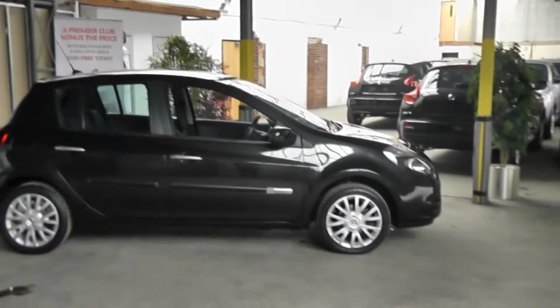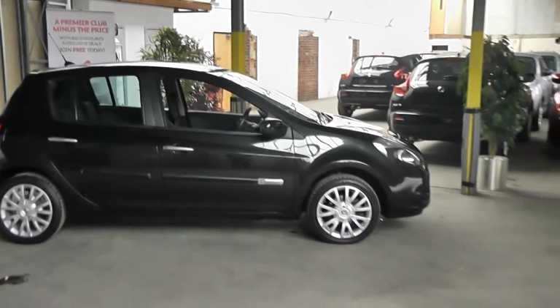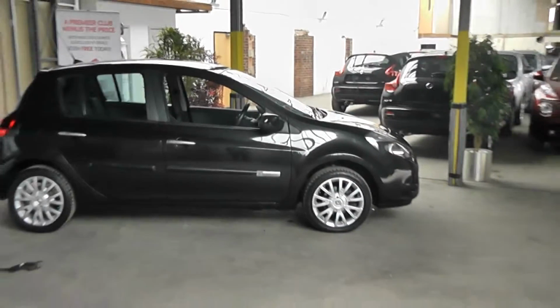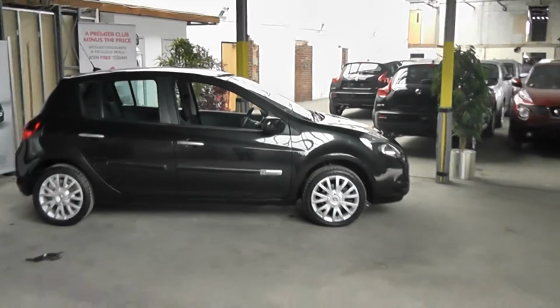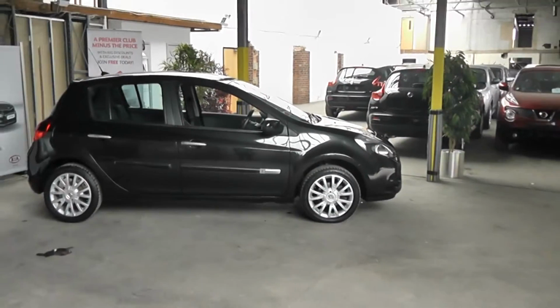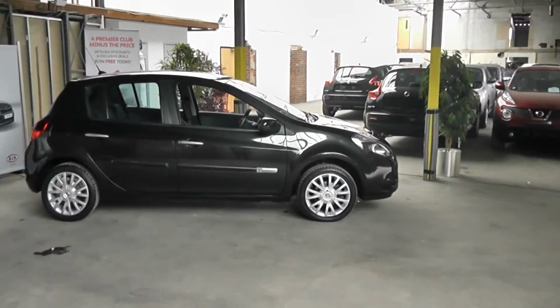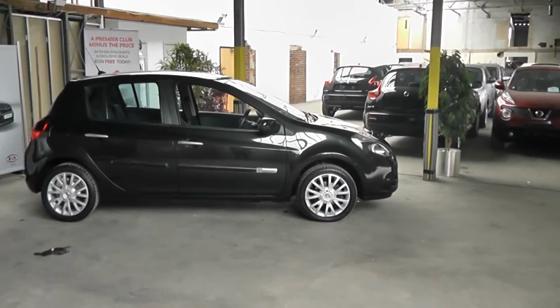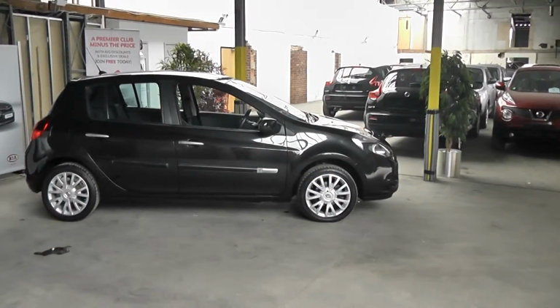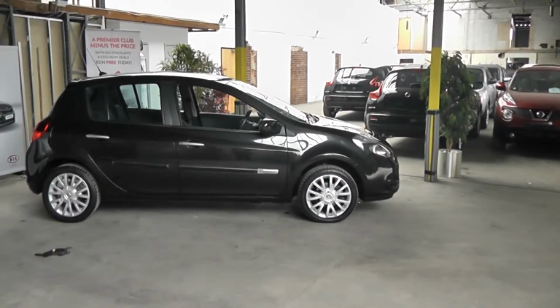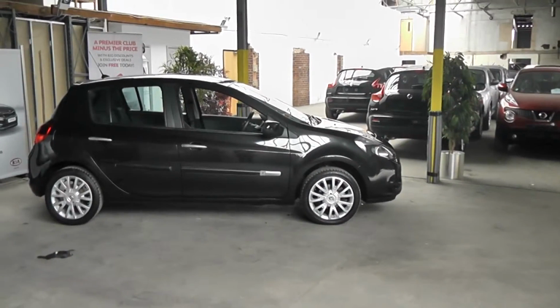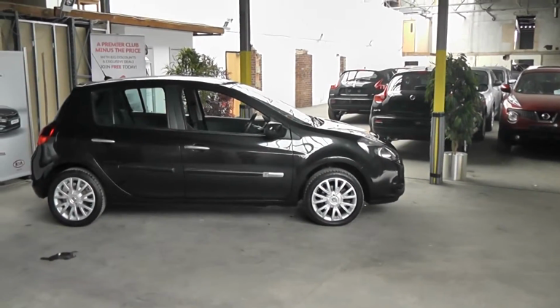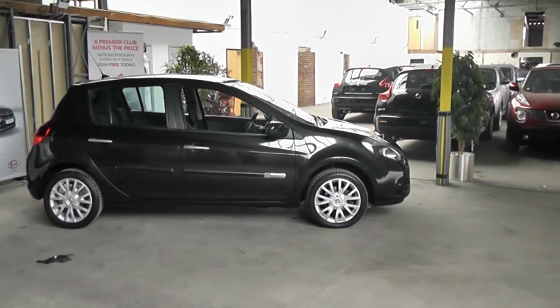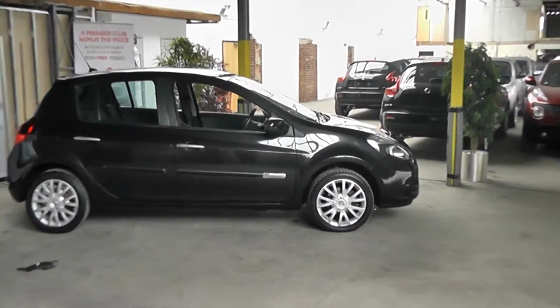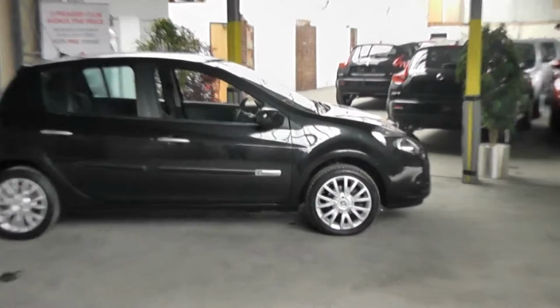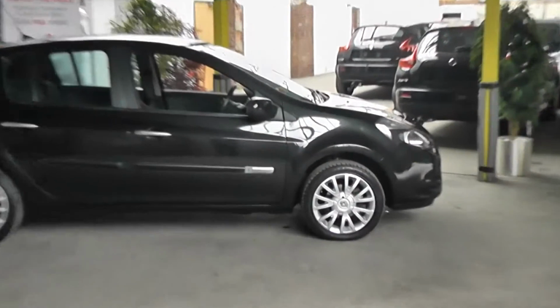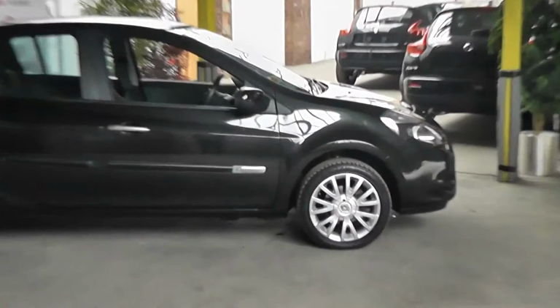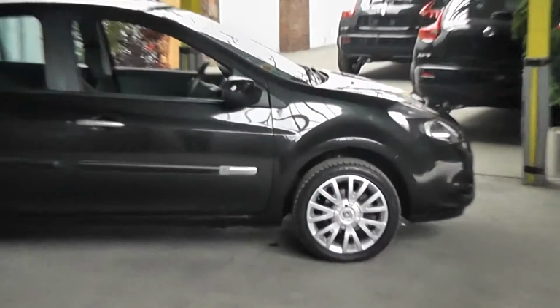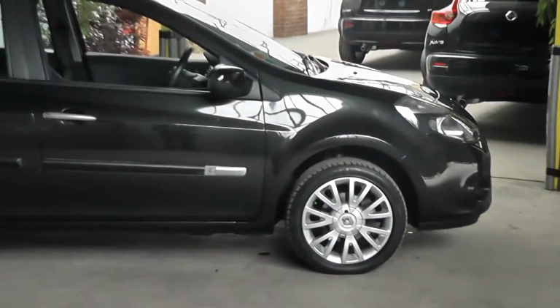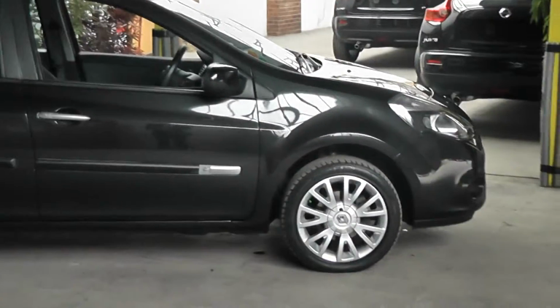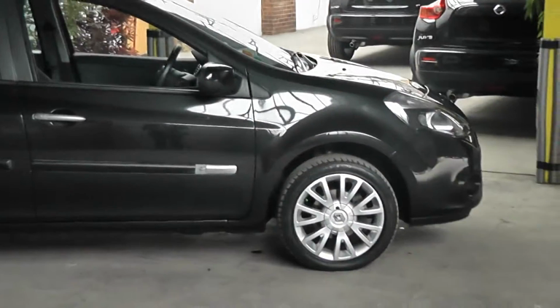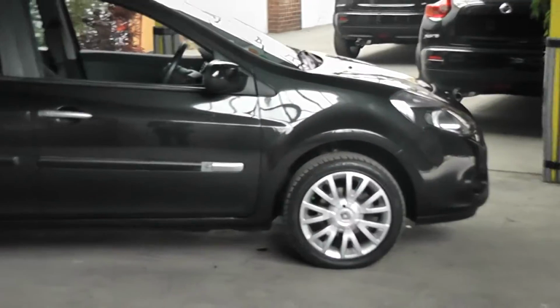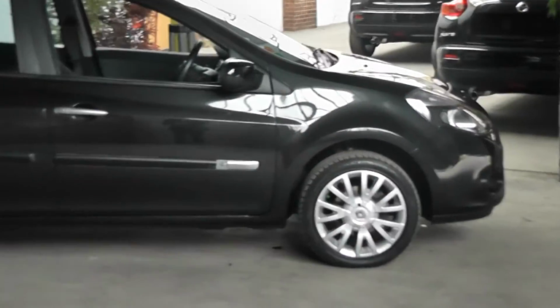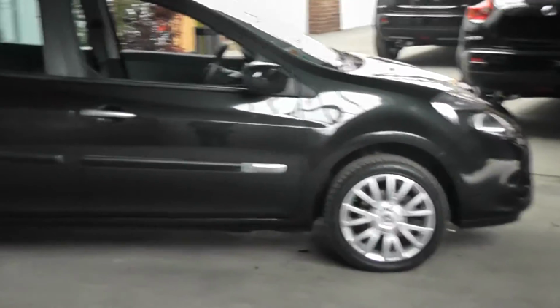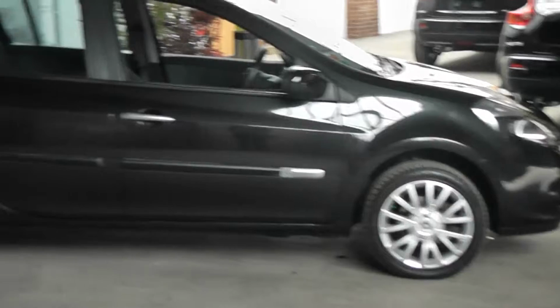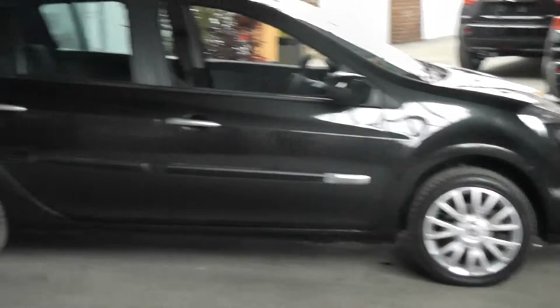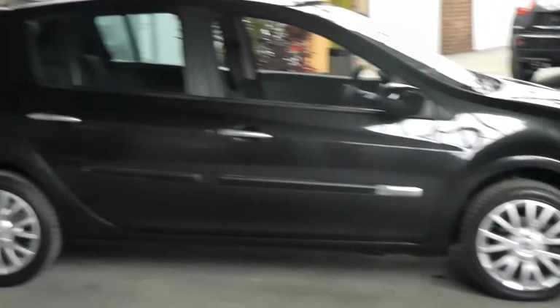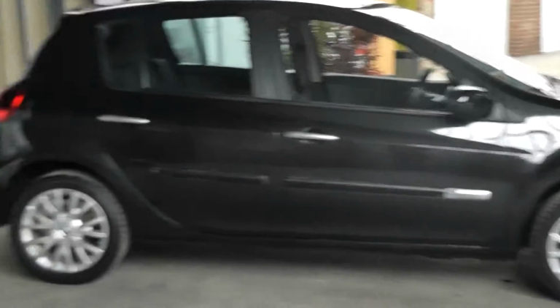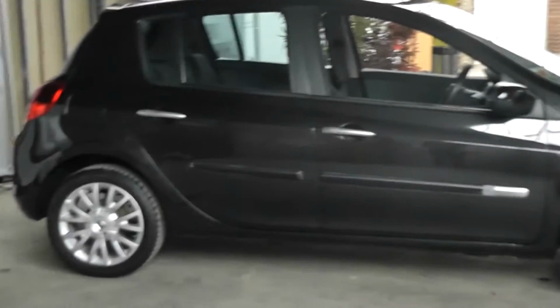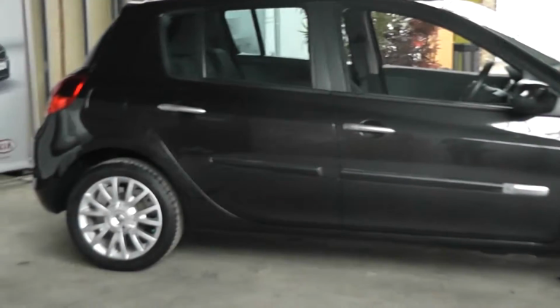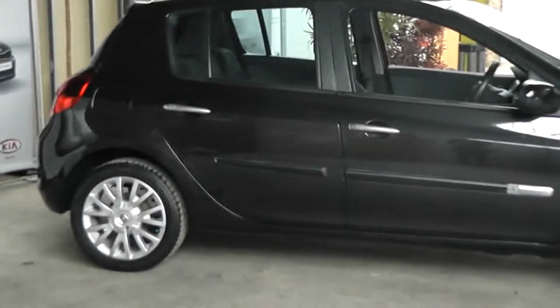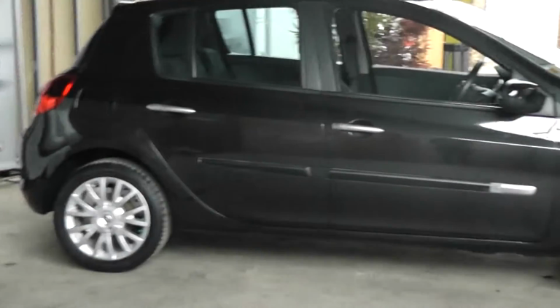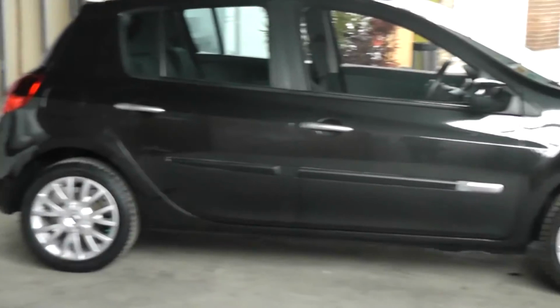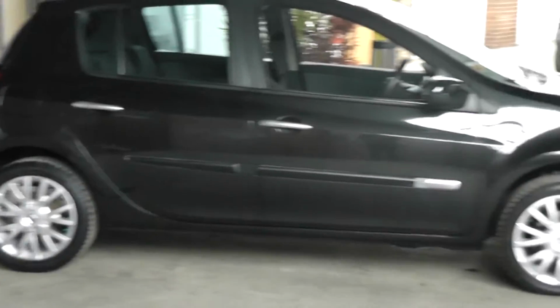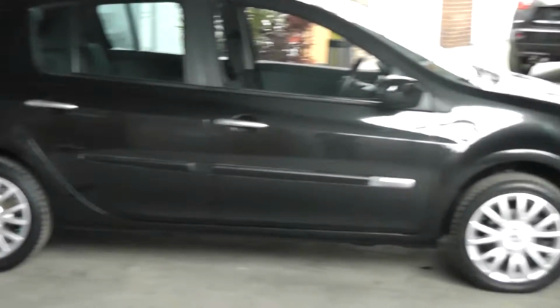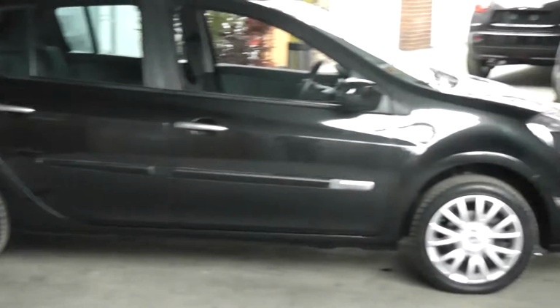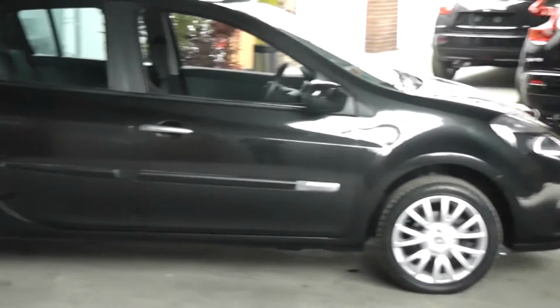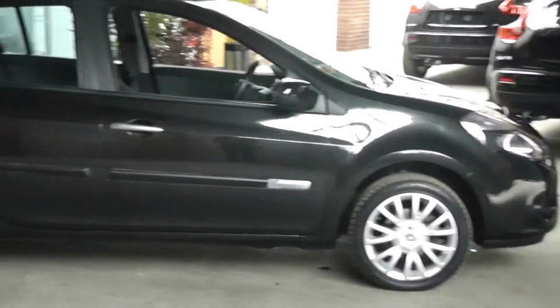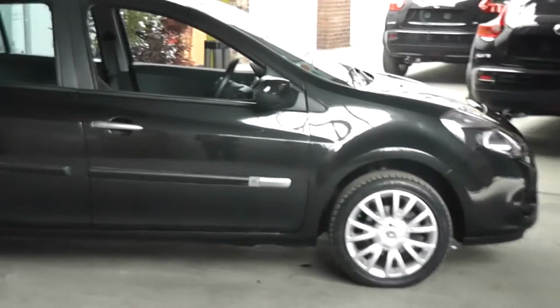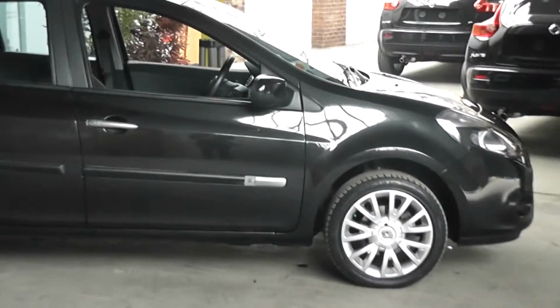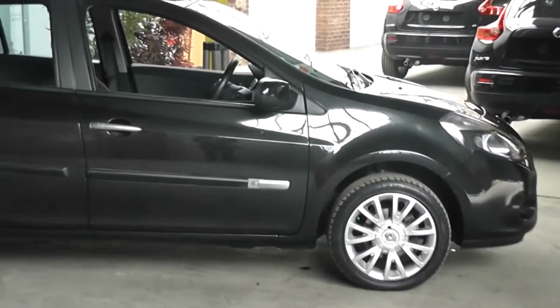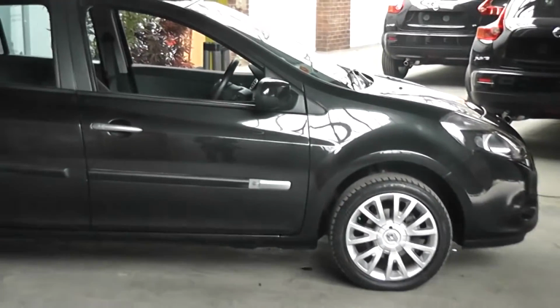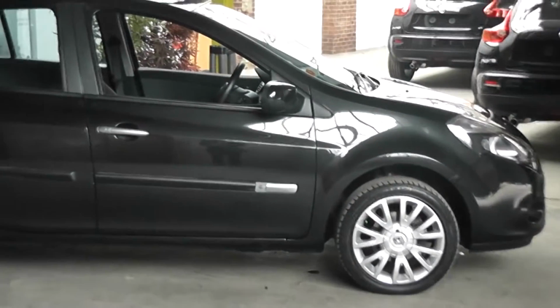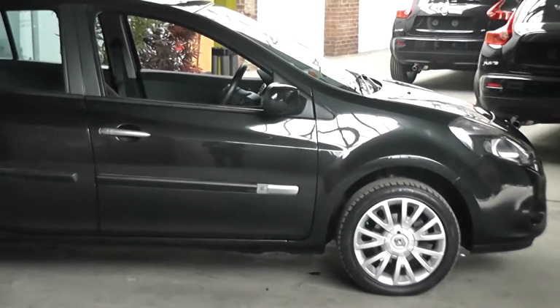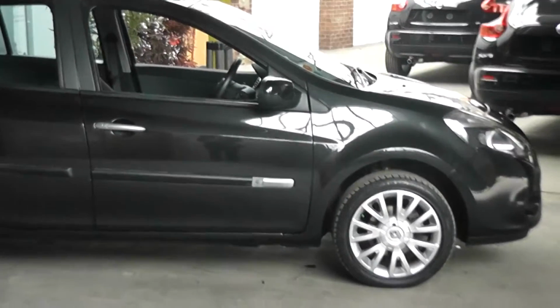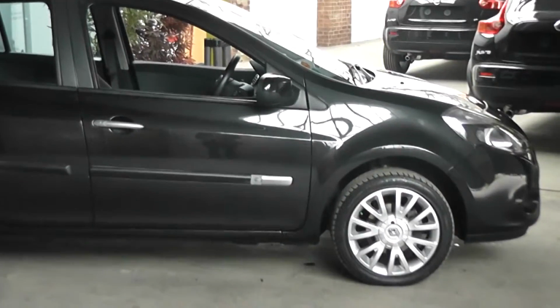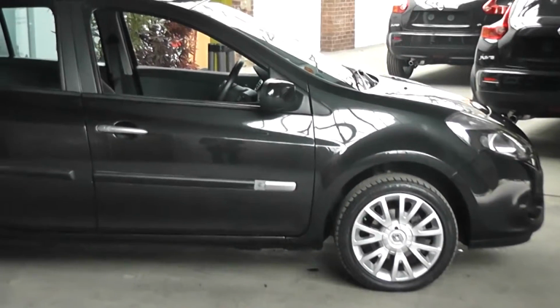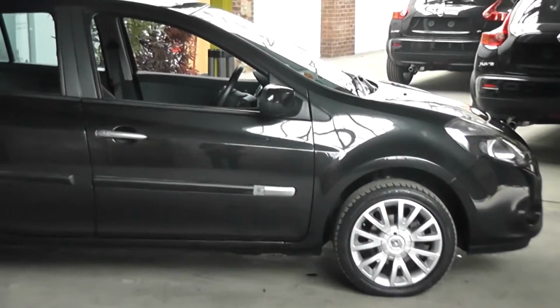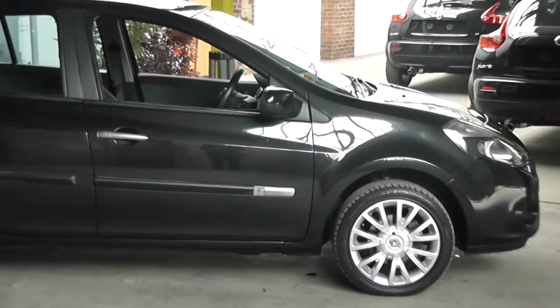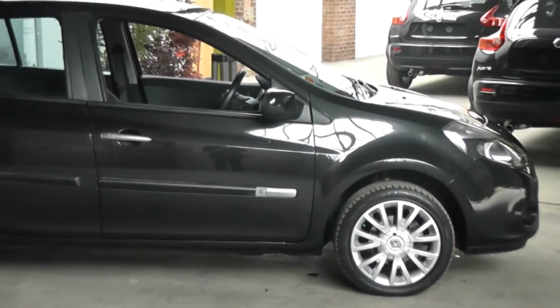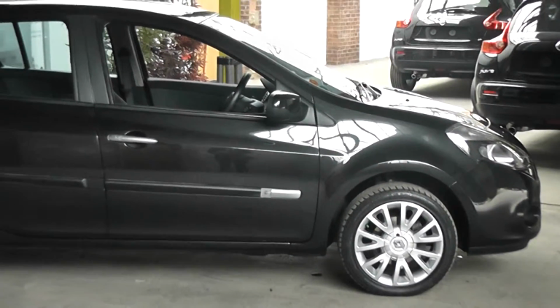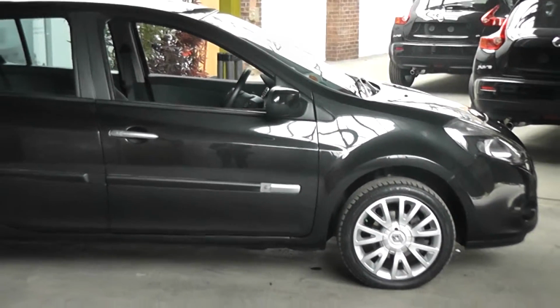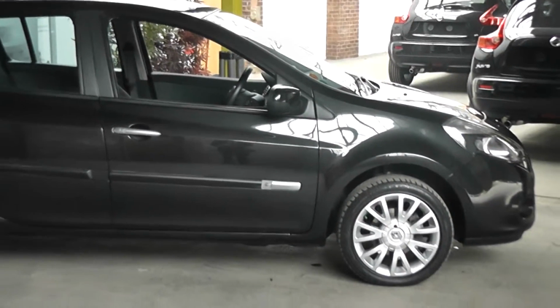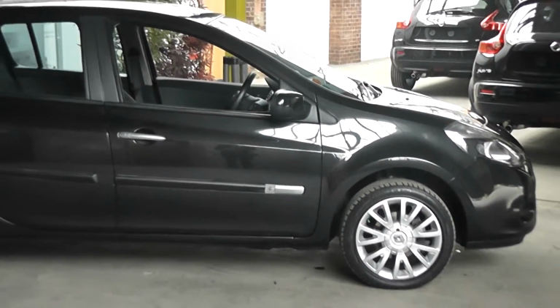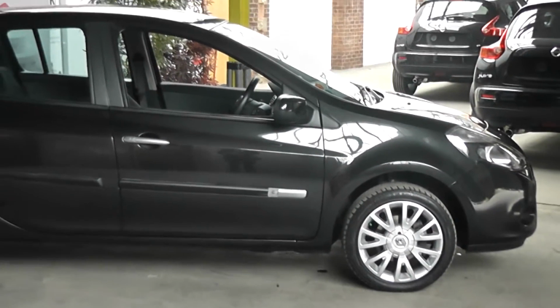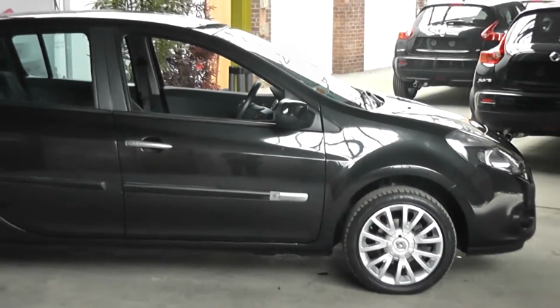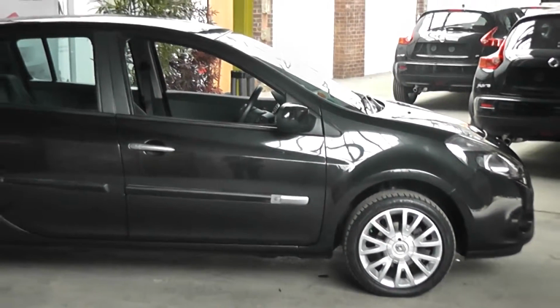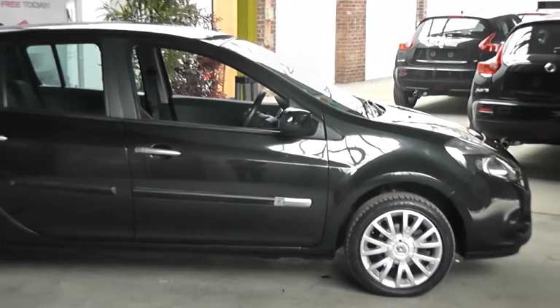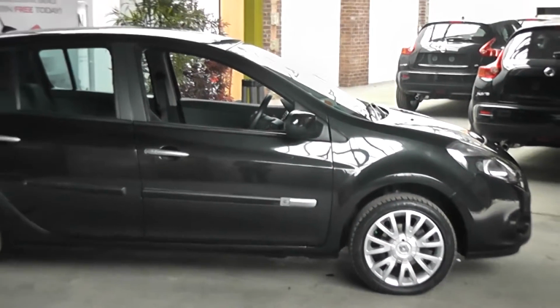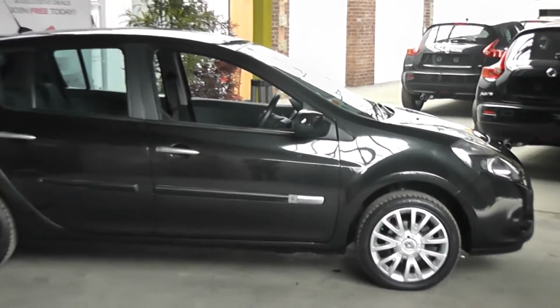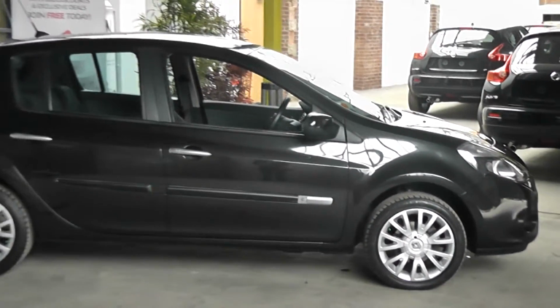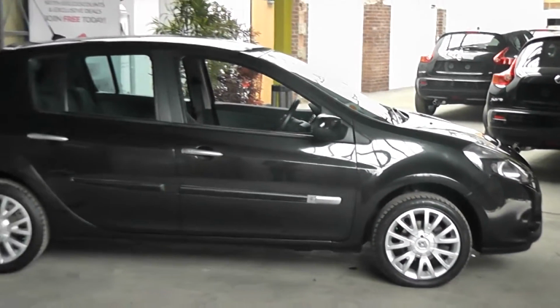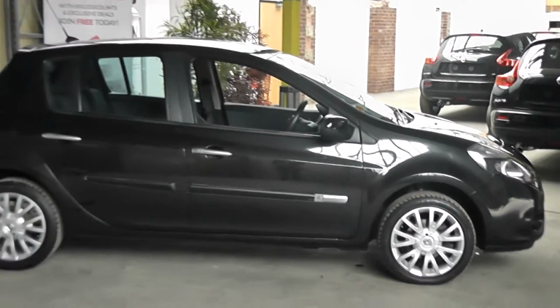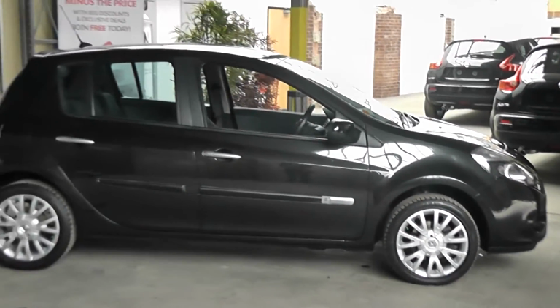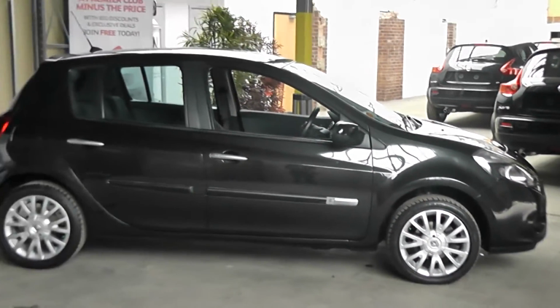It comes equipped with 16 inch alloys which are in very good condition. Also the tread depth of the tyres is between 5 and 7 millimetres on all tyres.